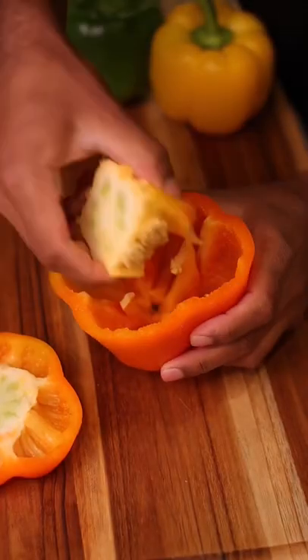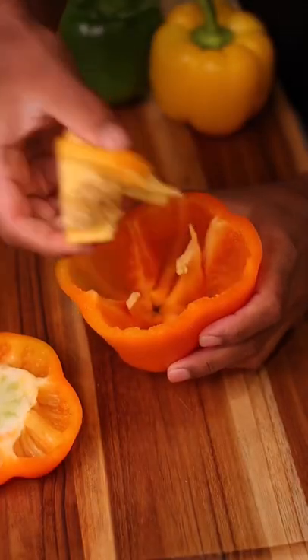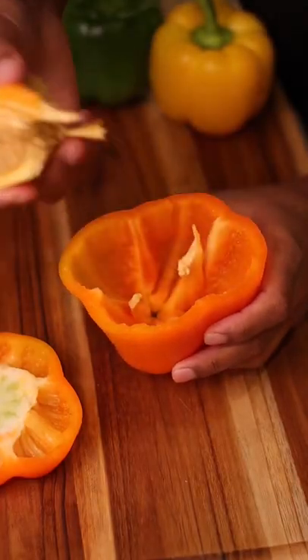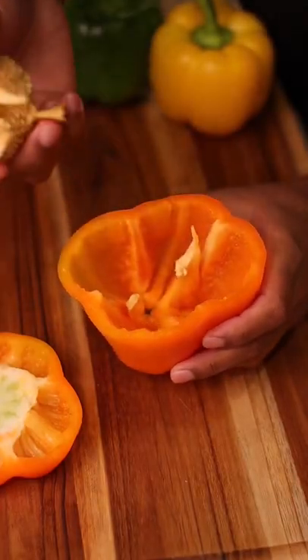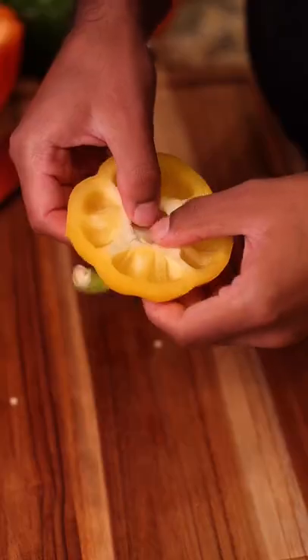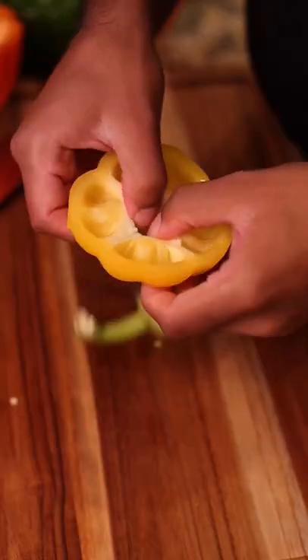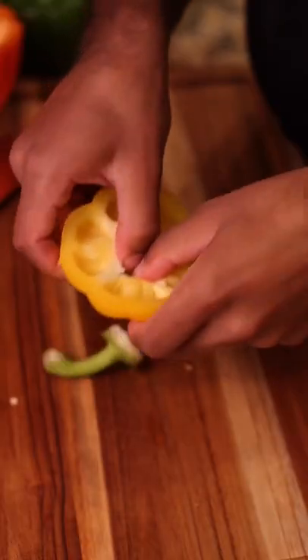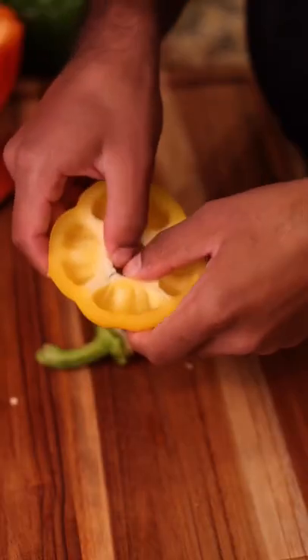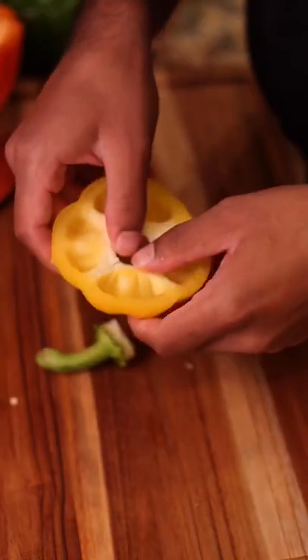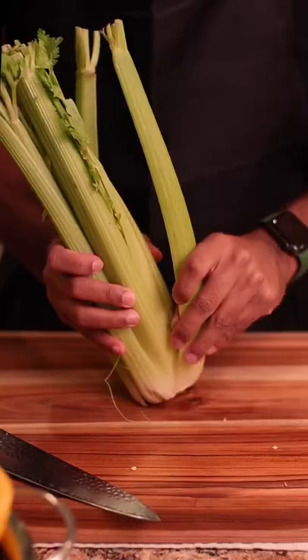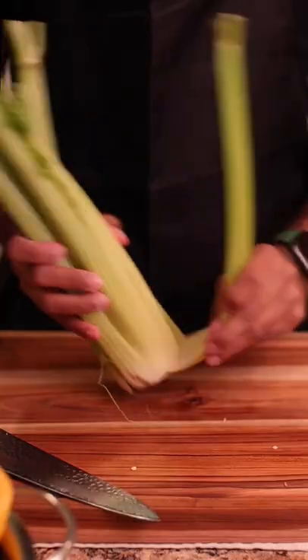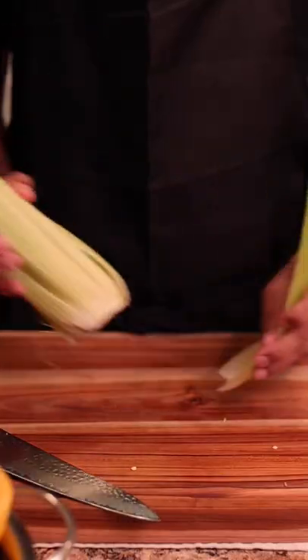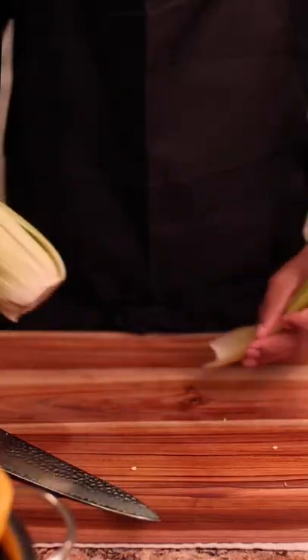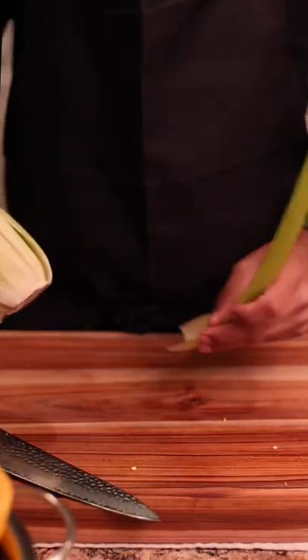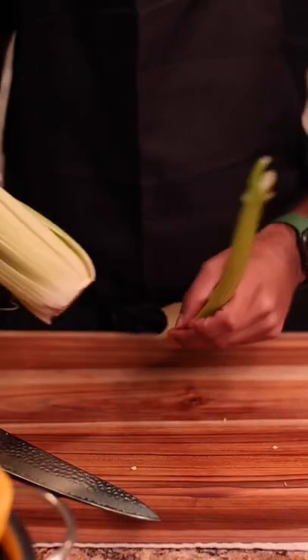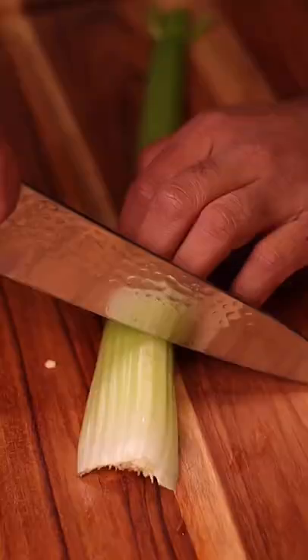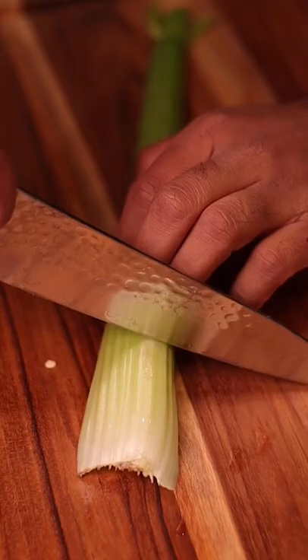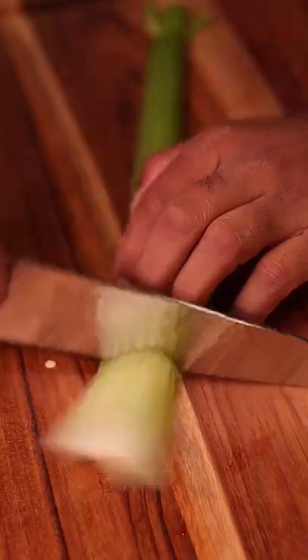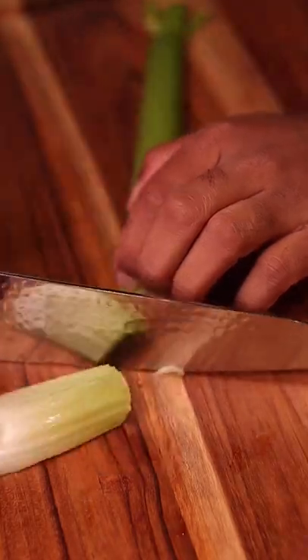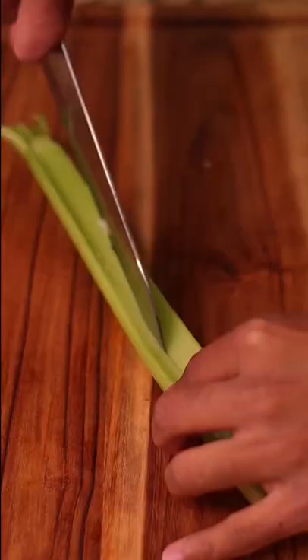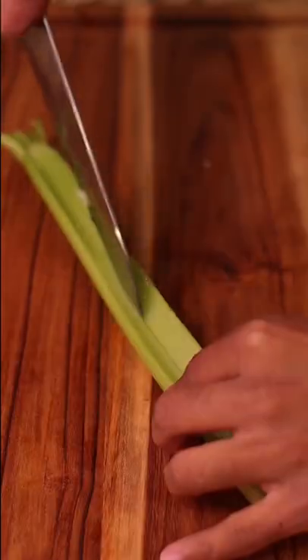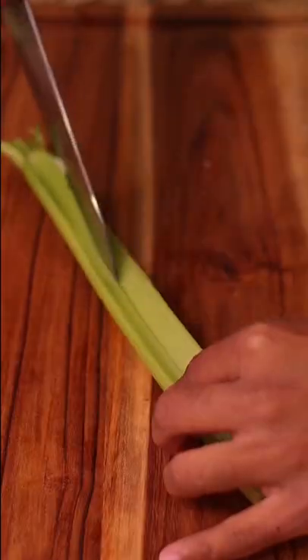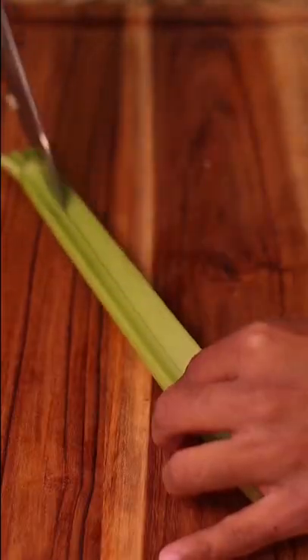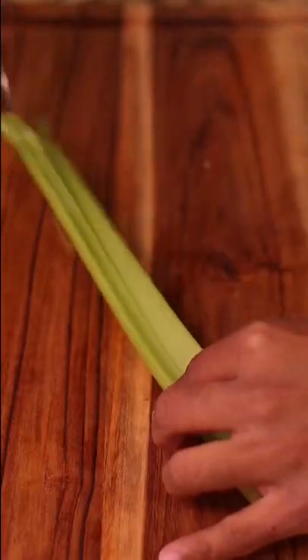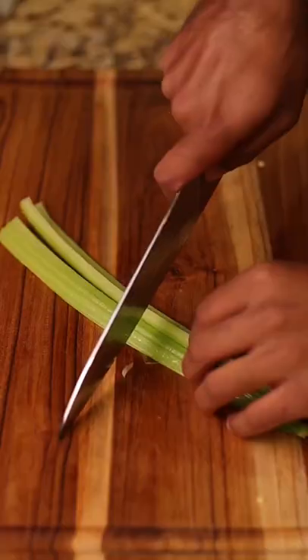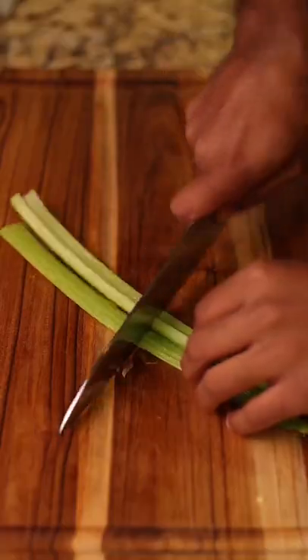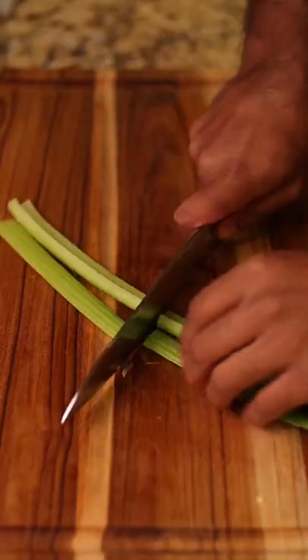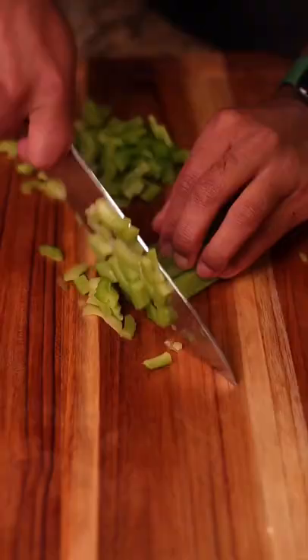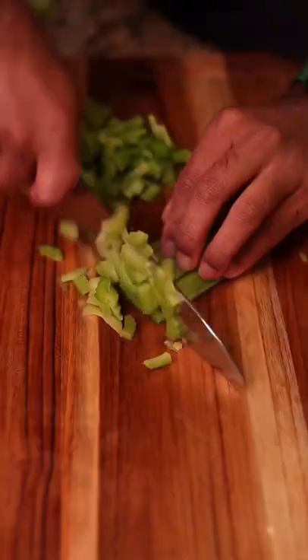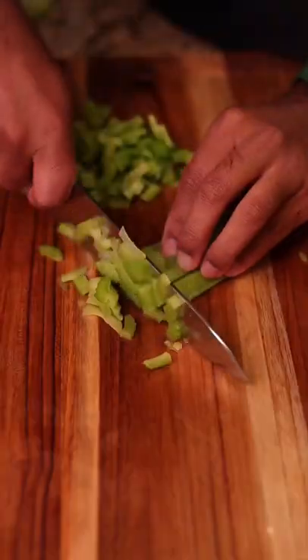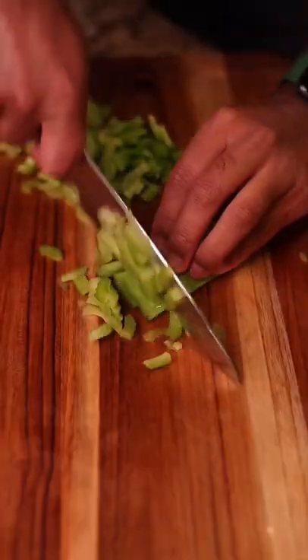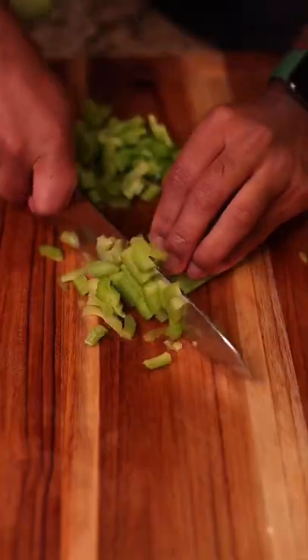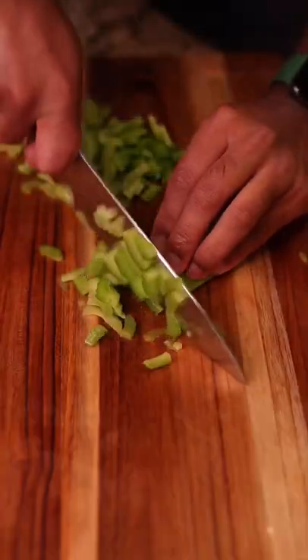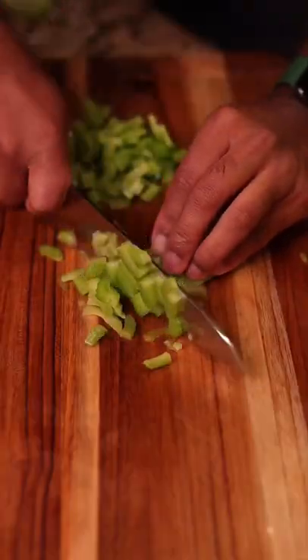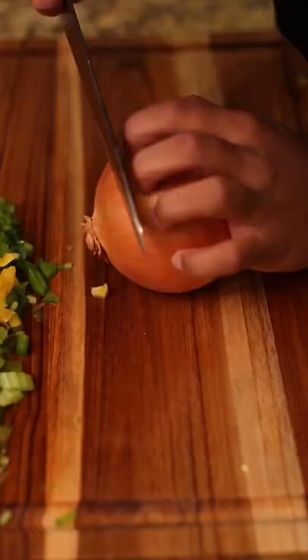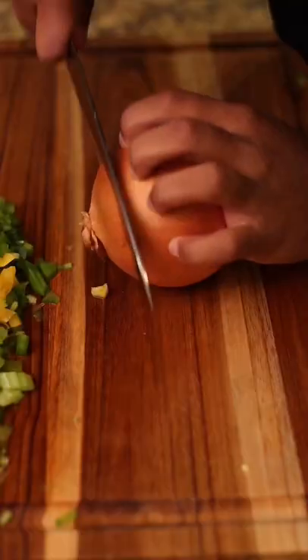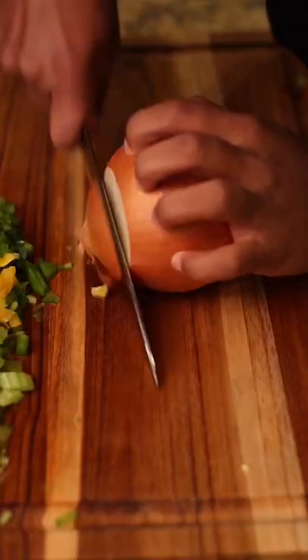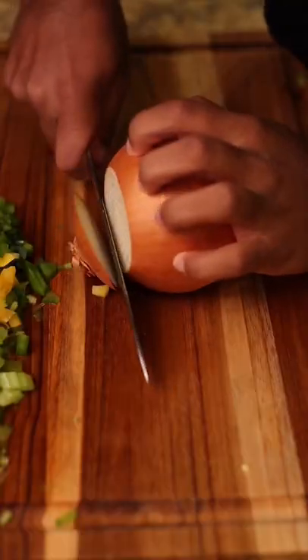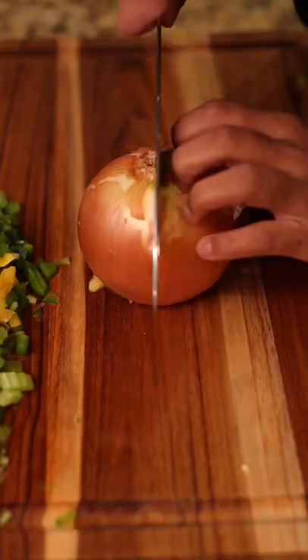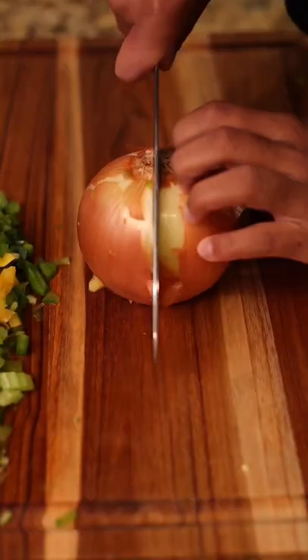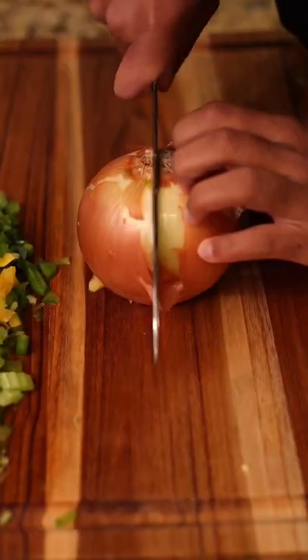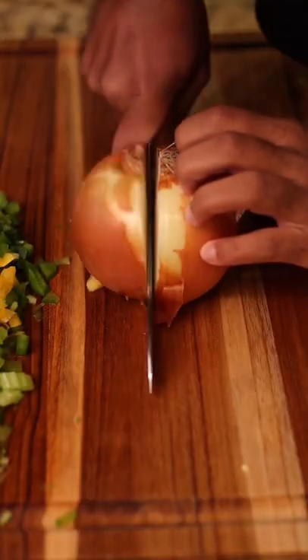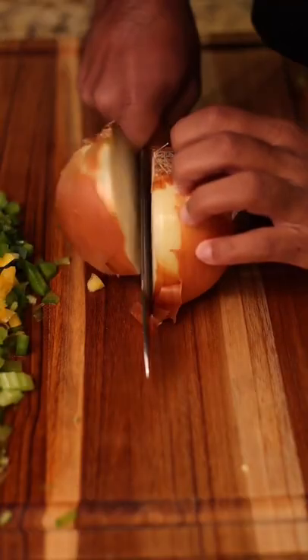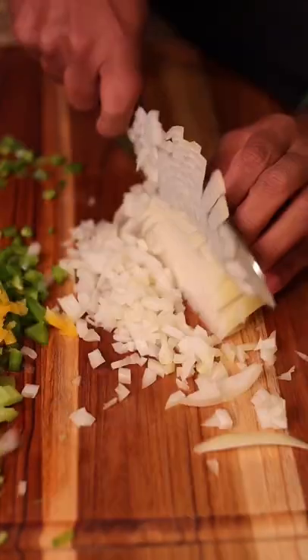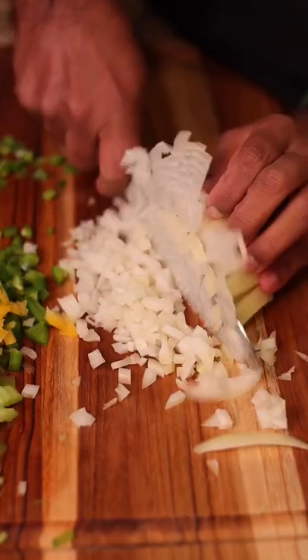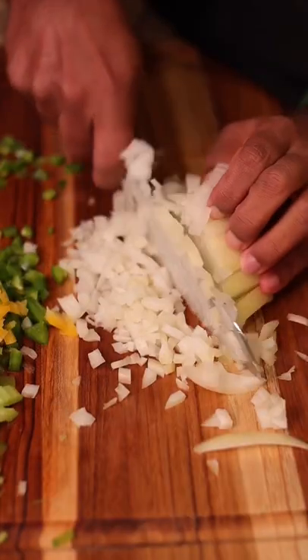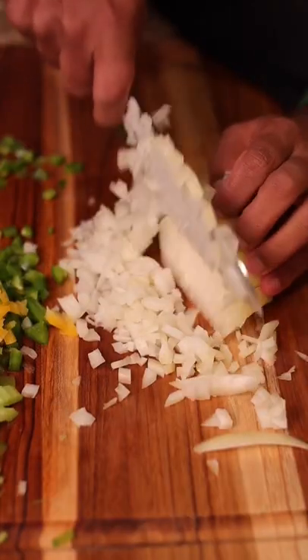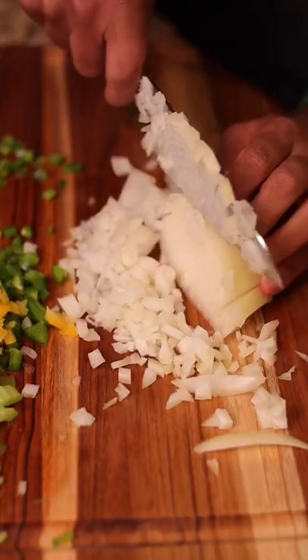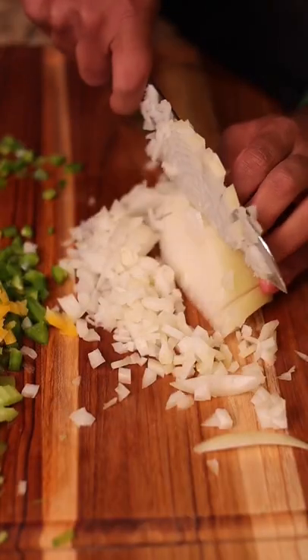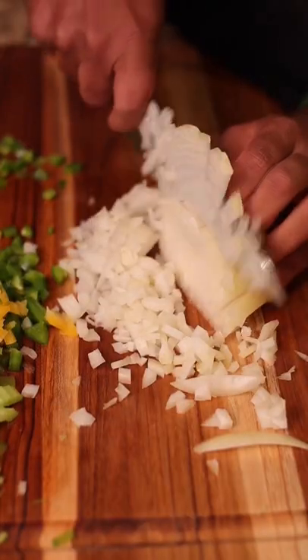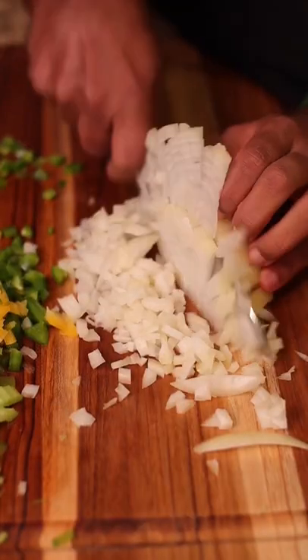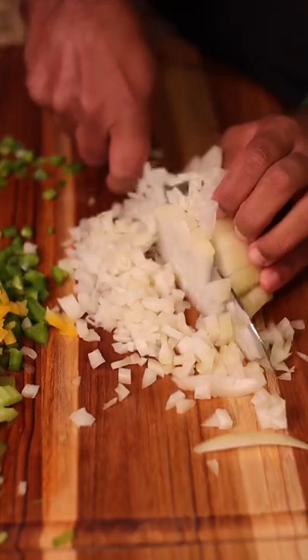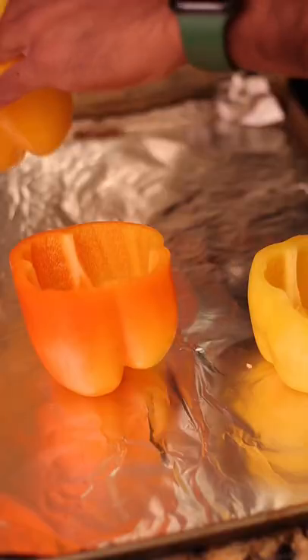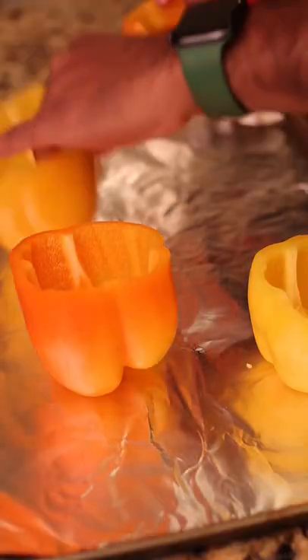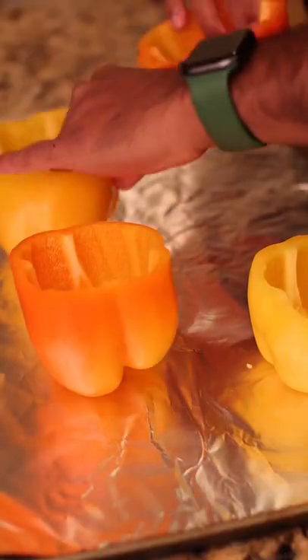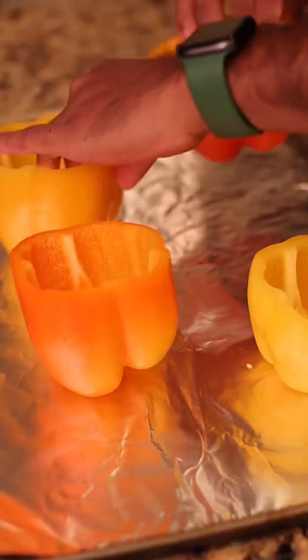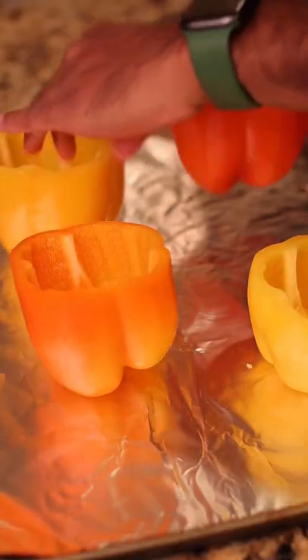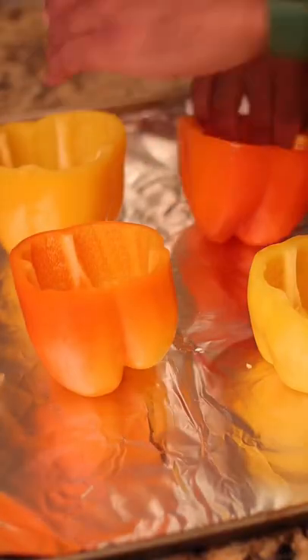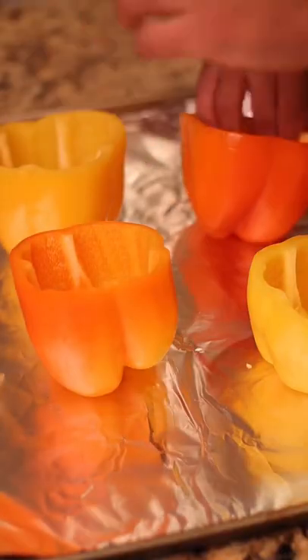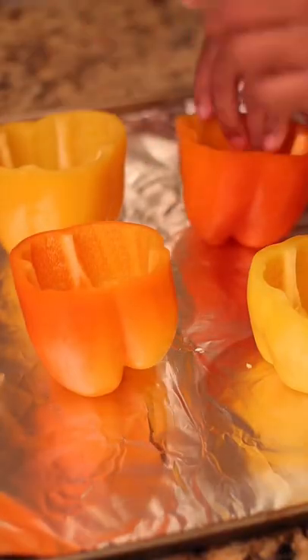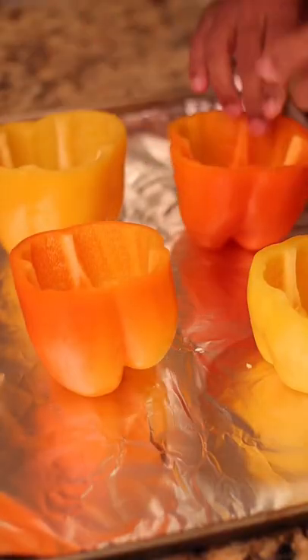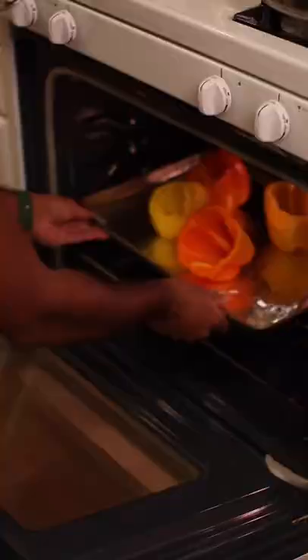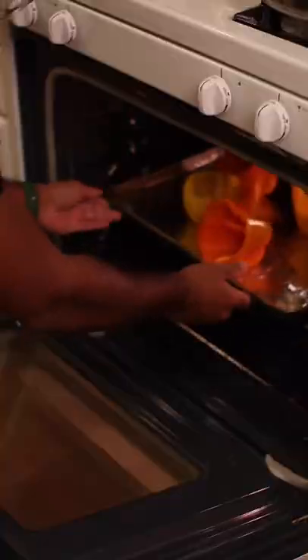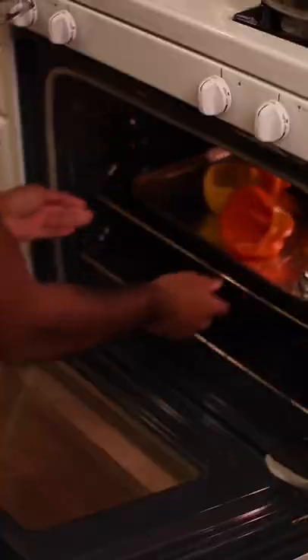Start by prepping 4 bell peppers, then chopping celery, onions, garlic, and bell peppers. You're going to put them in the oven for 25 minutes.